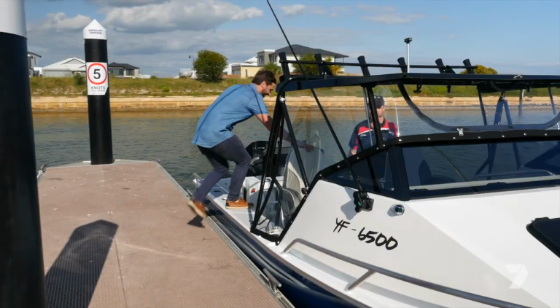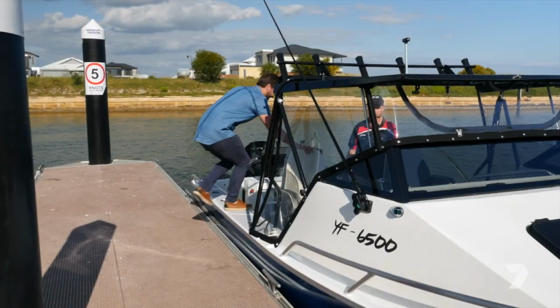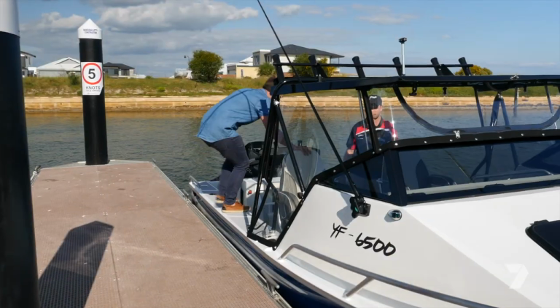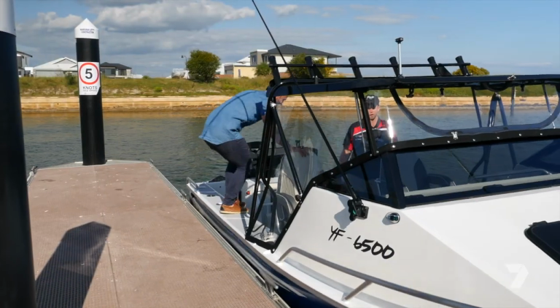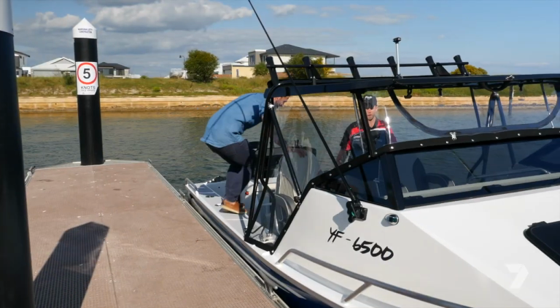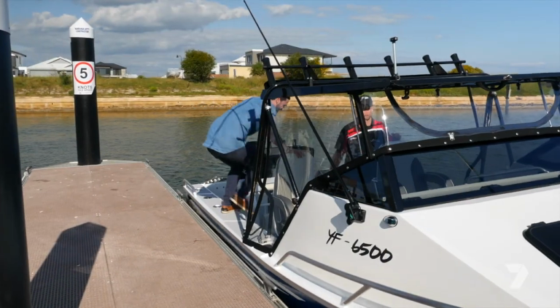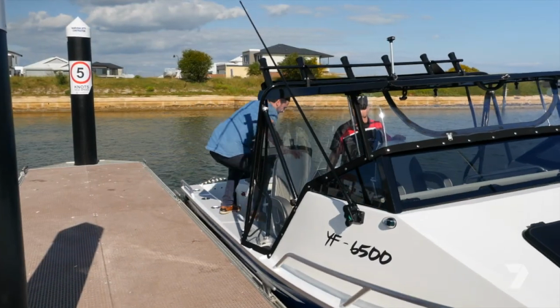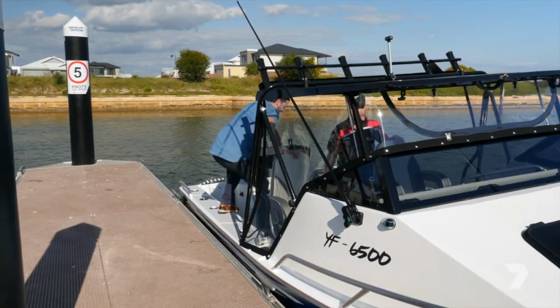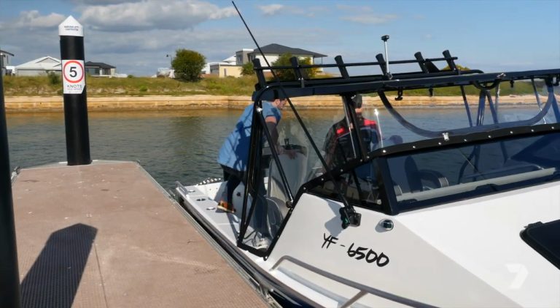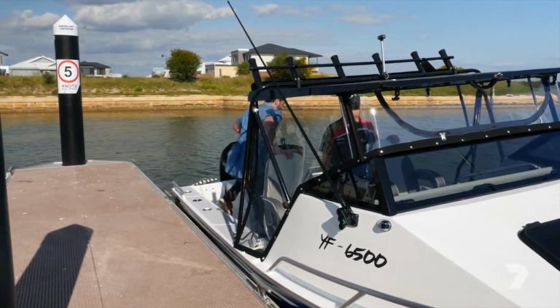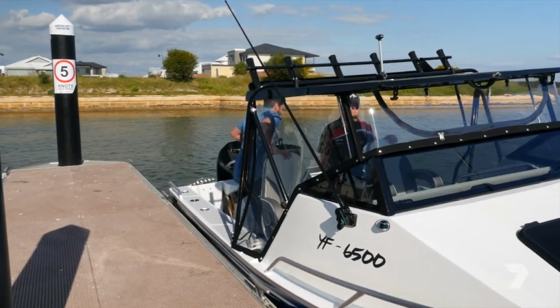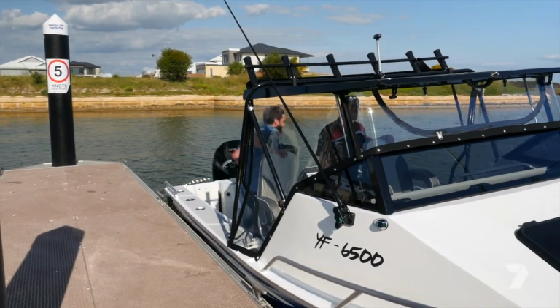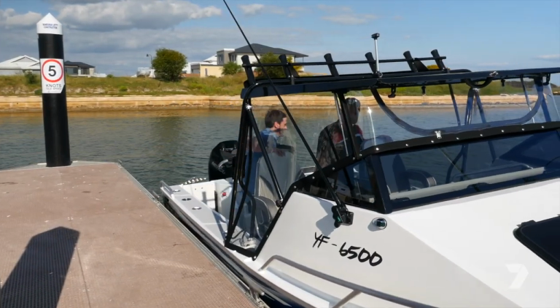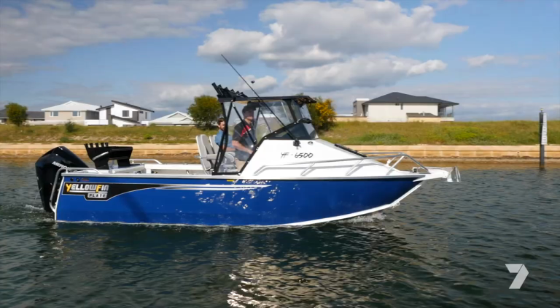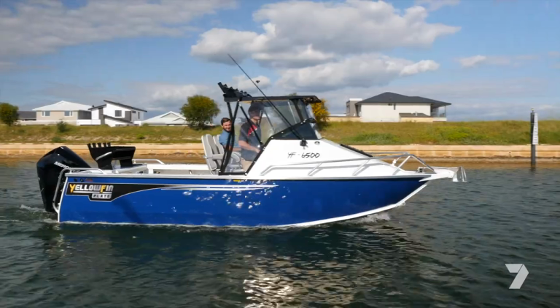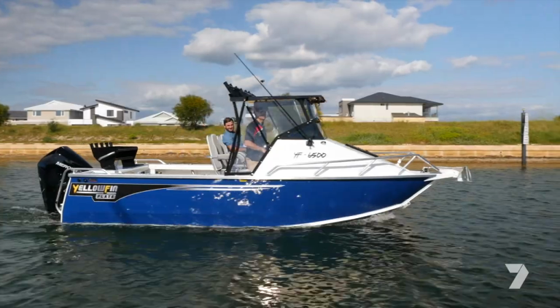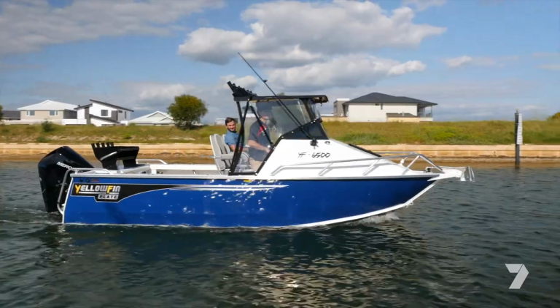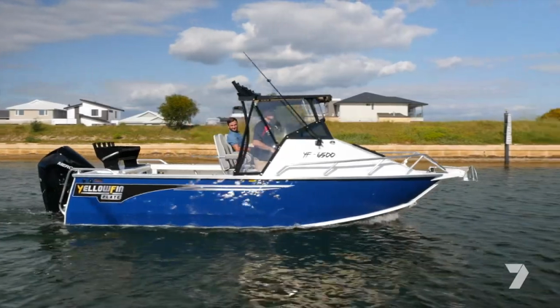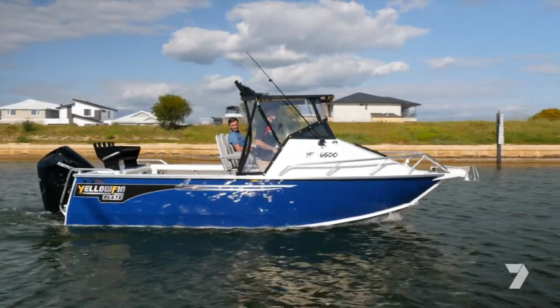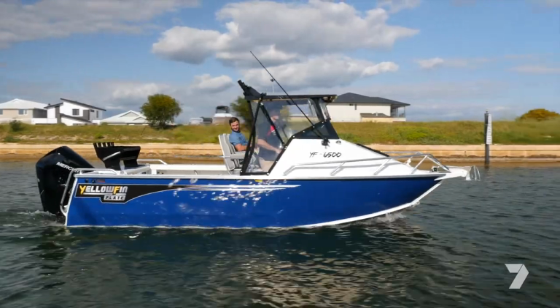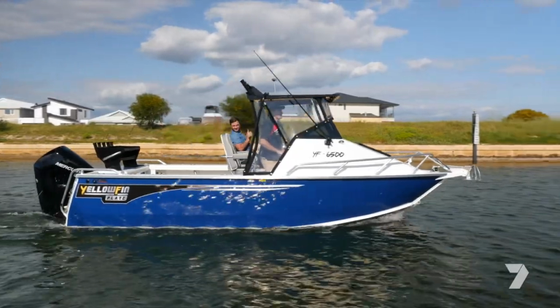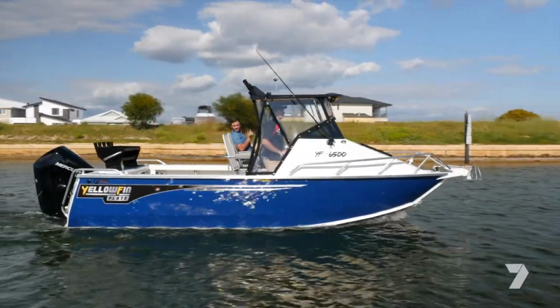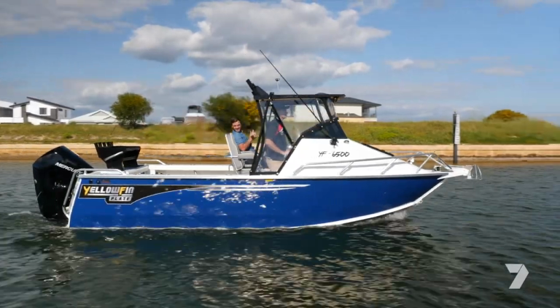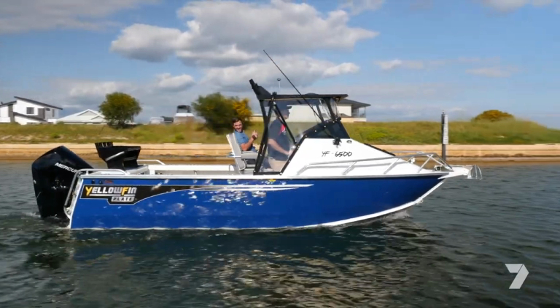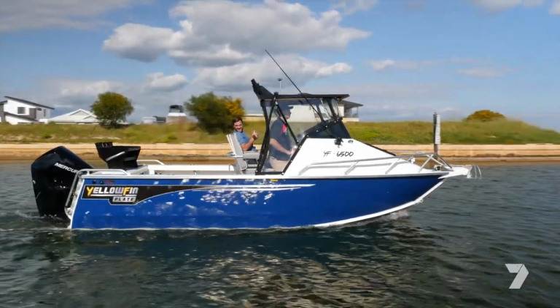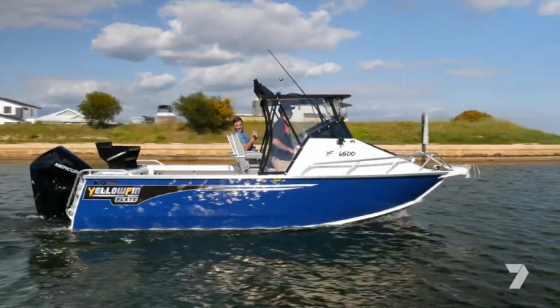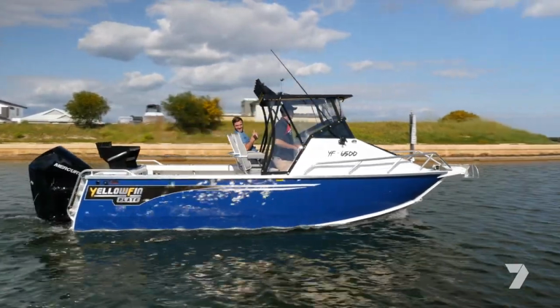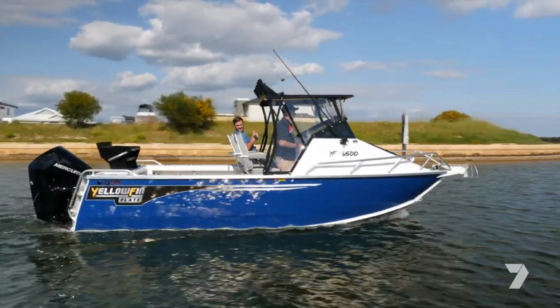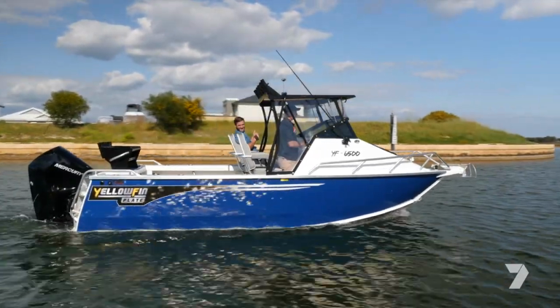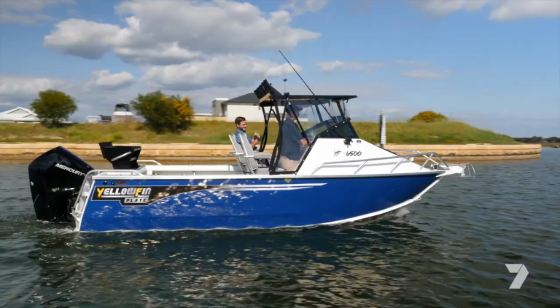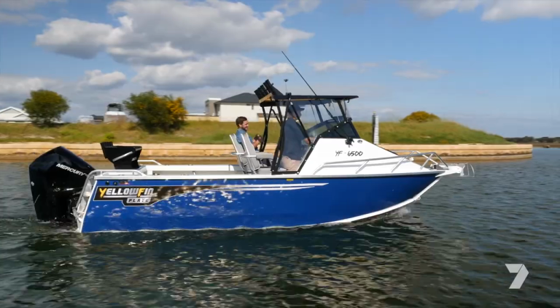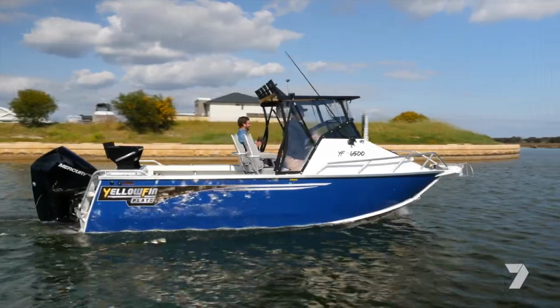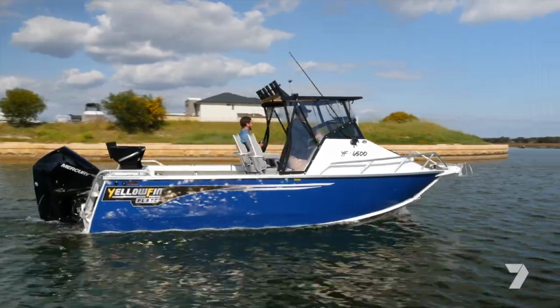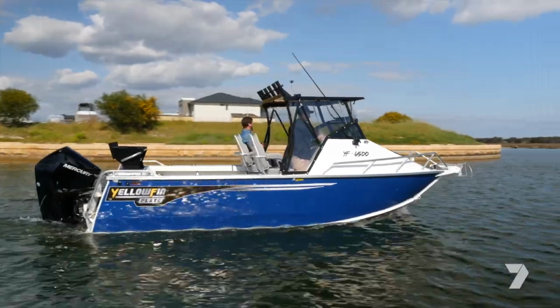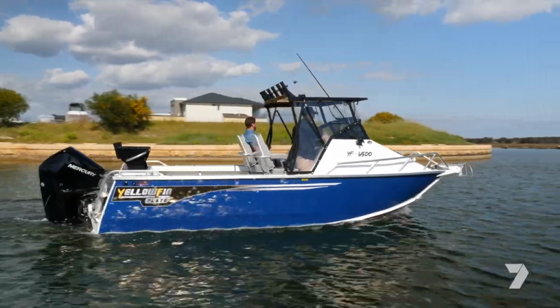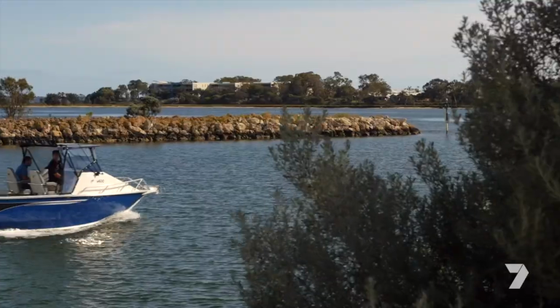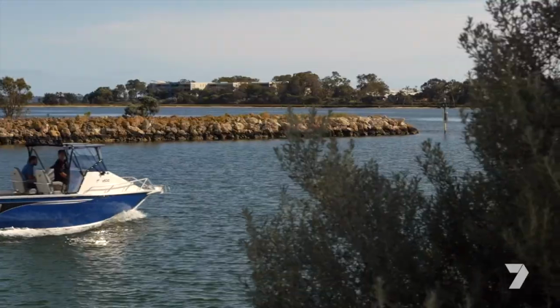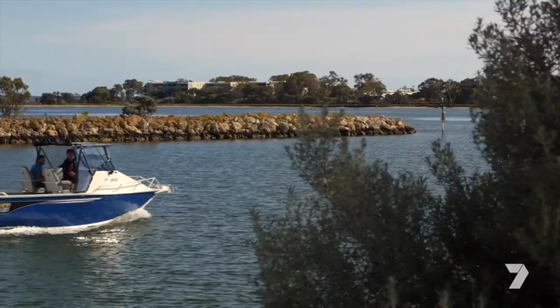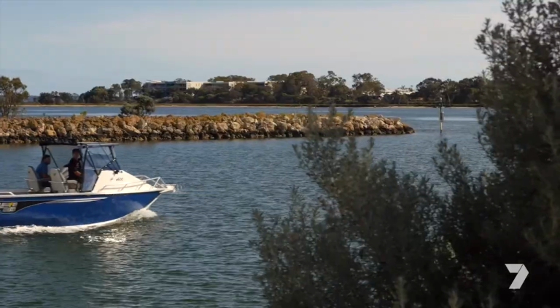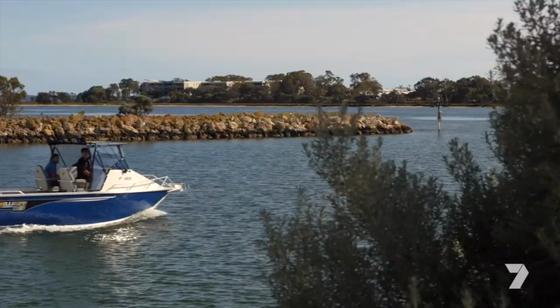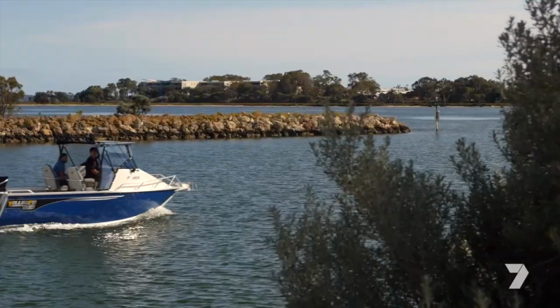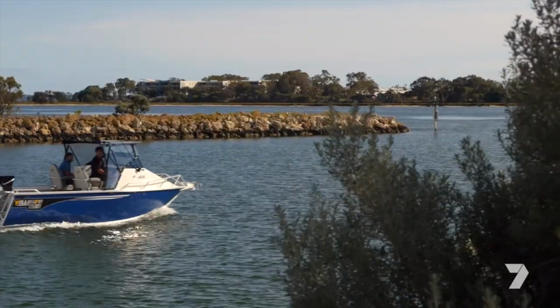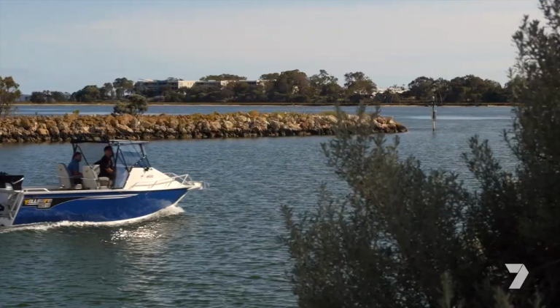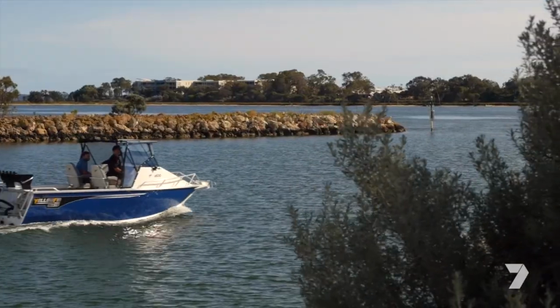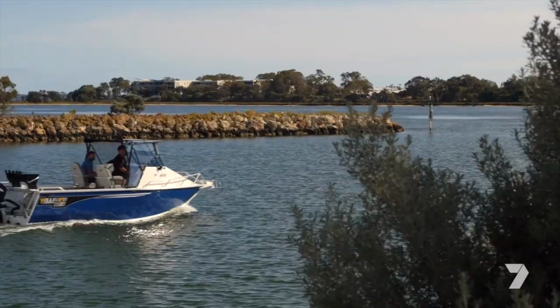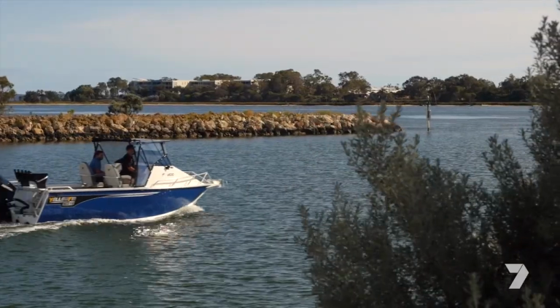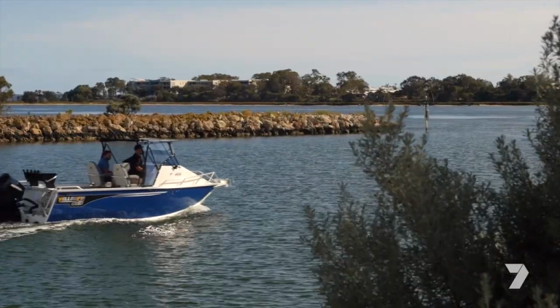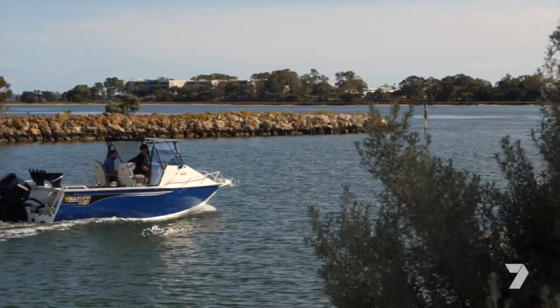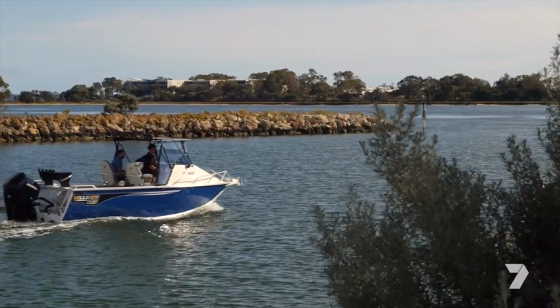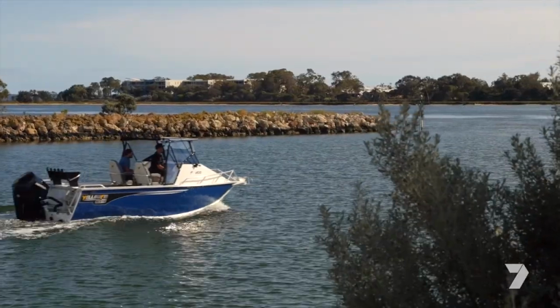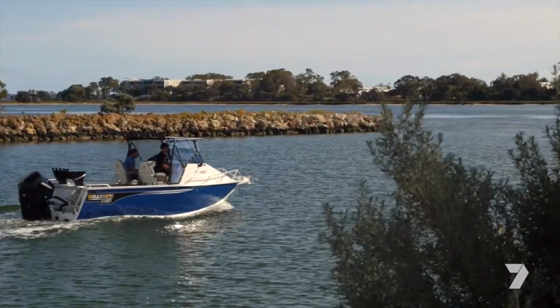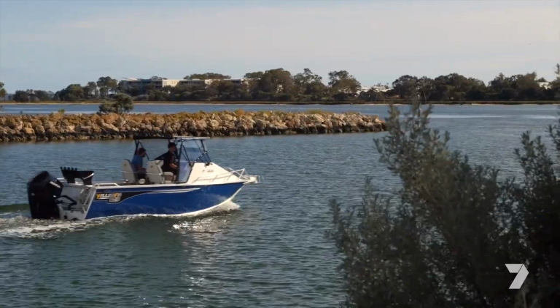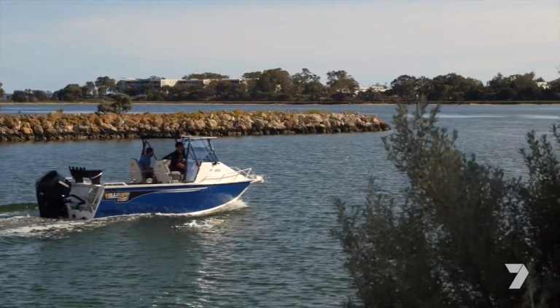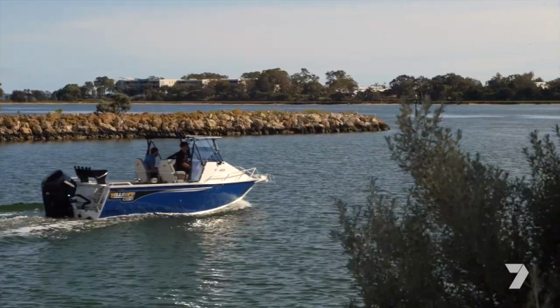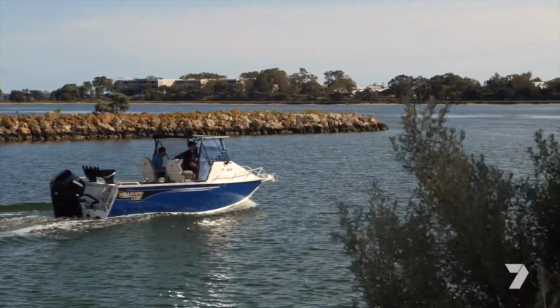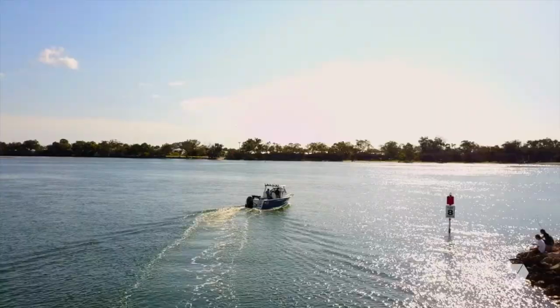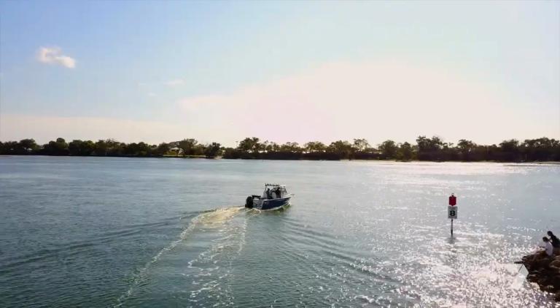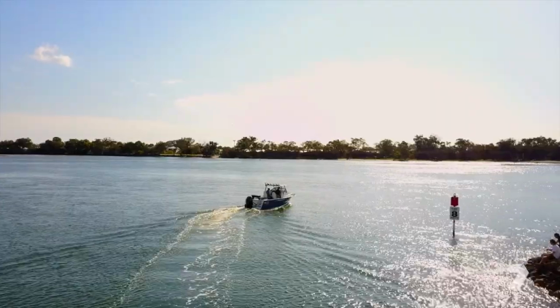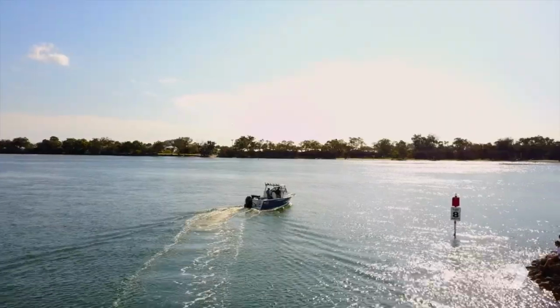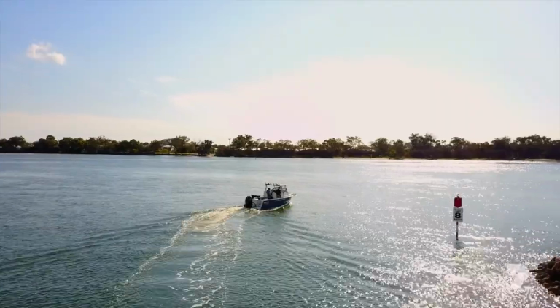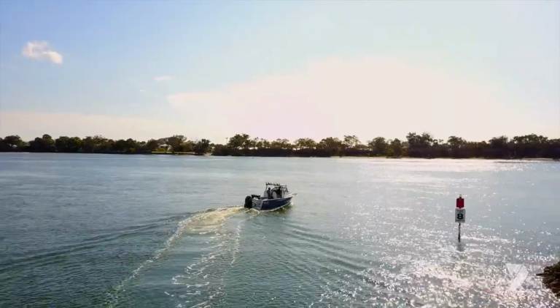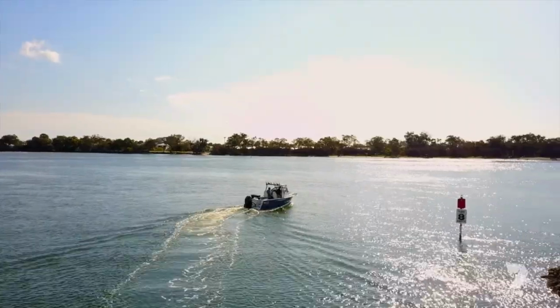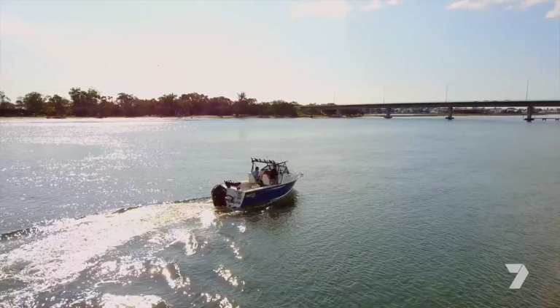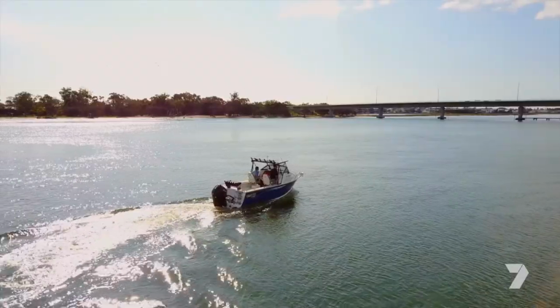This week, James from Mandra Outboards is taking me for a spin on the latest Yellowfin Plate Boat from Quintrex.